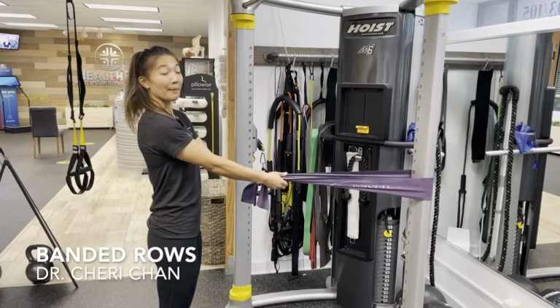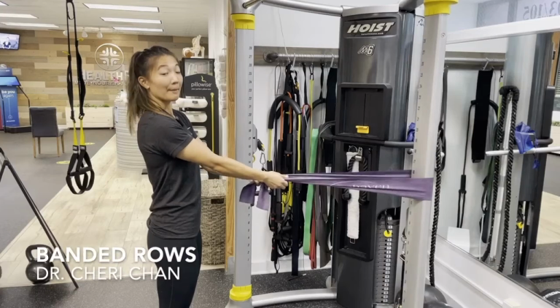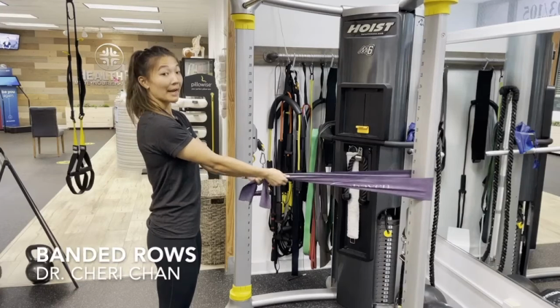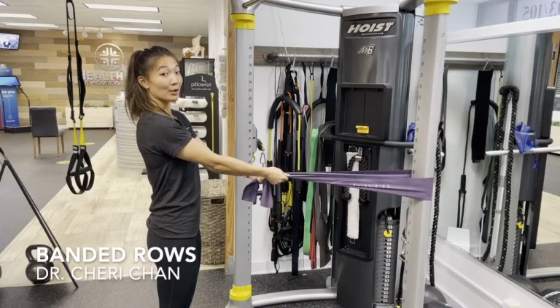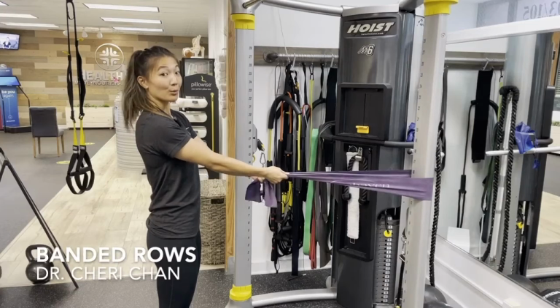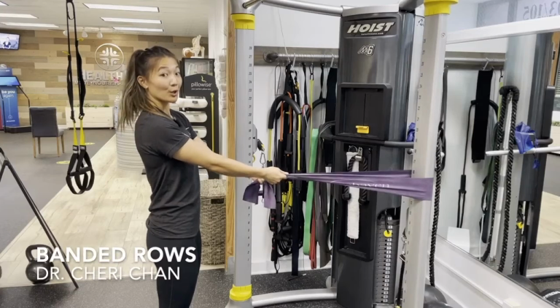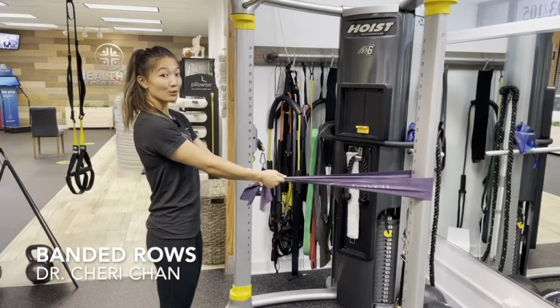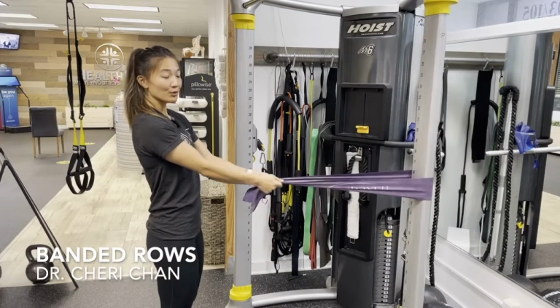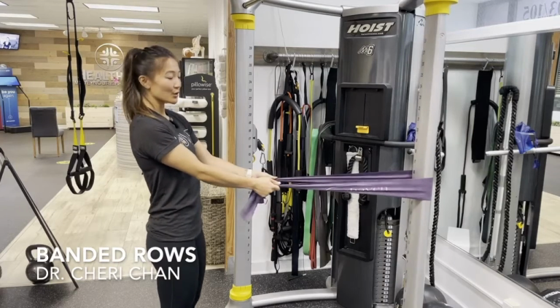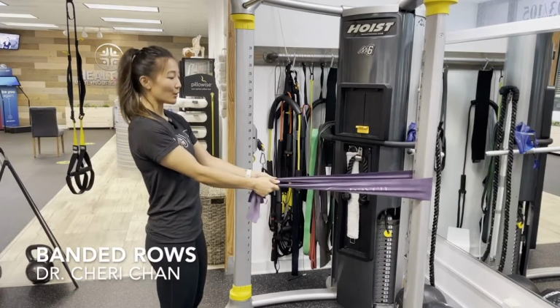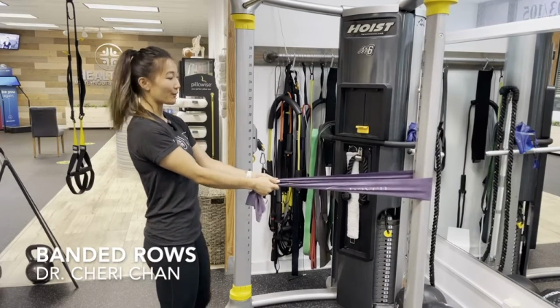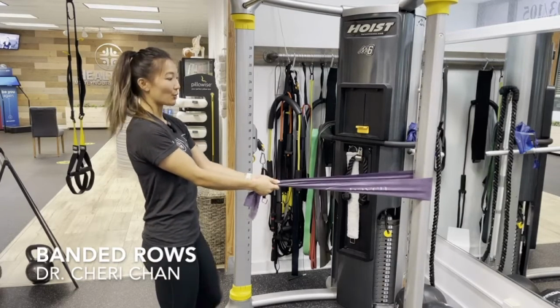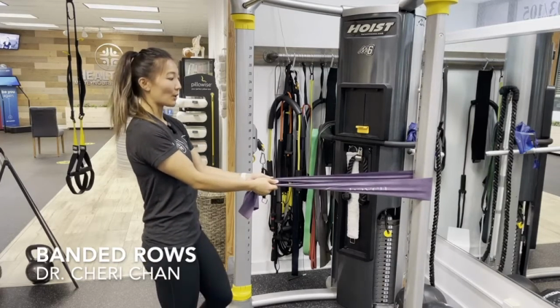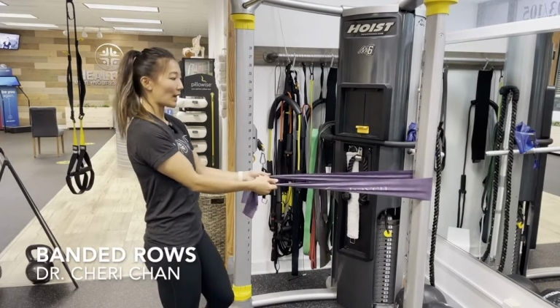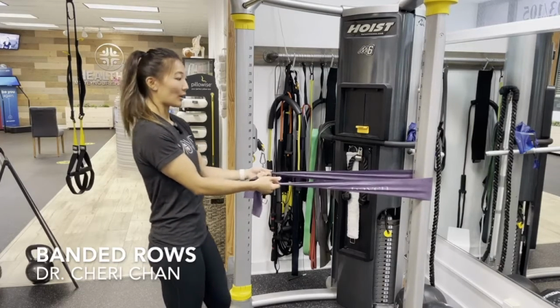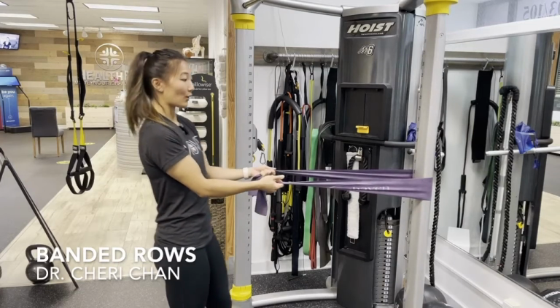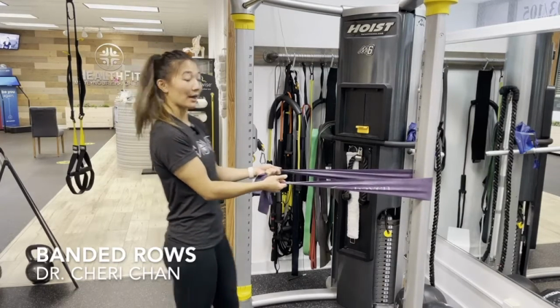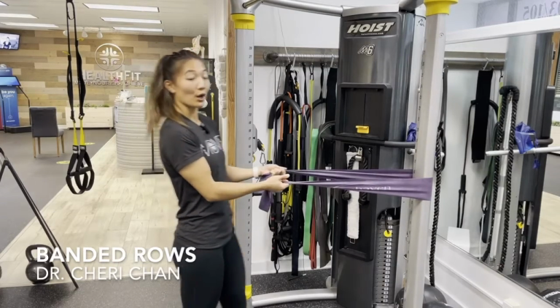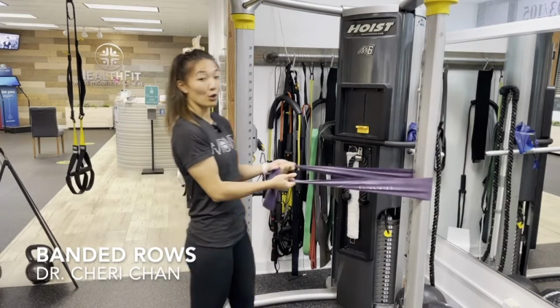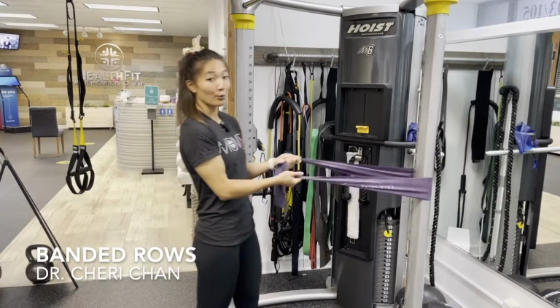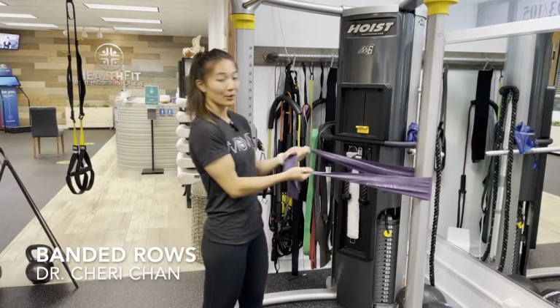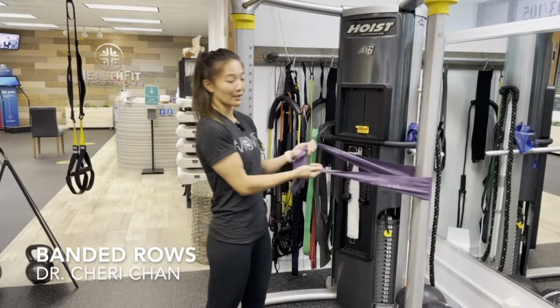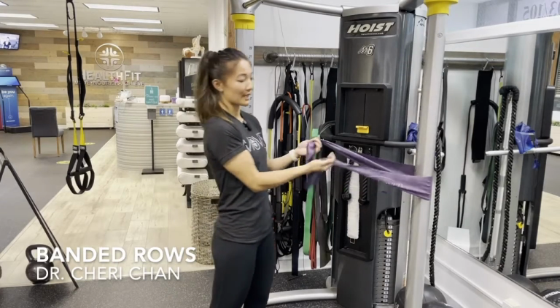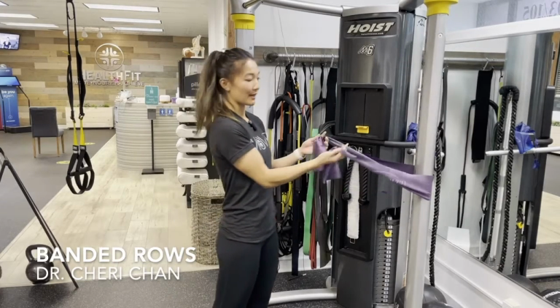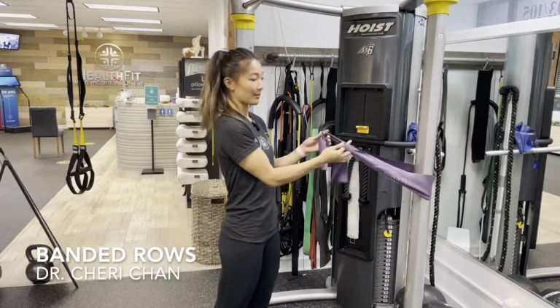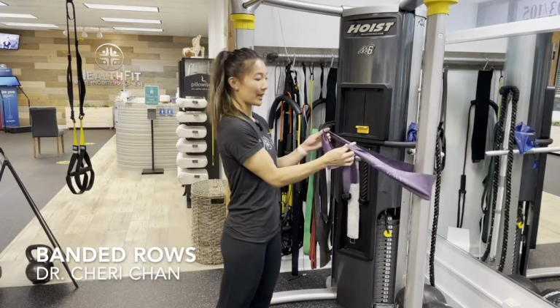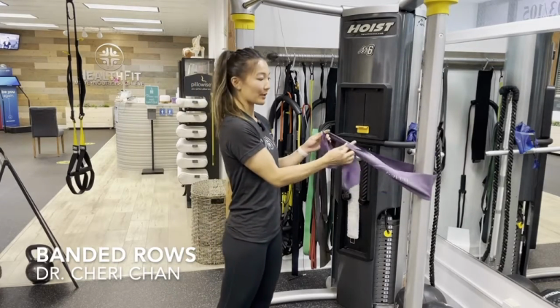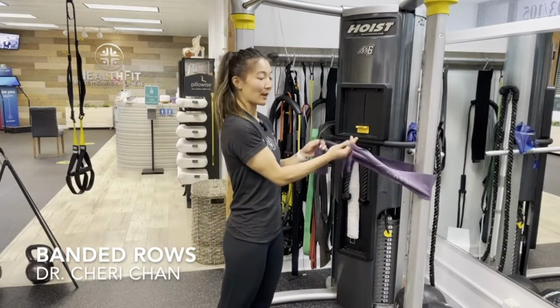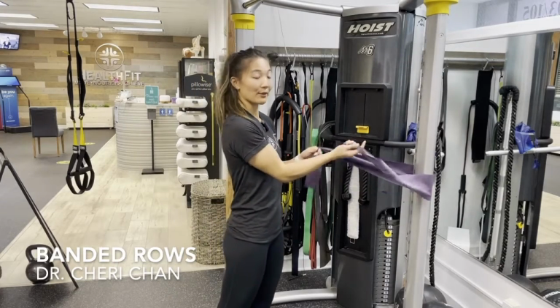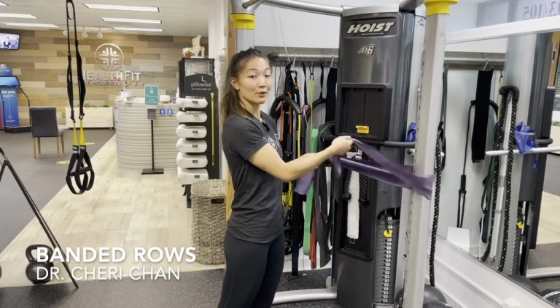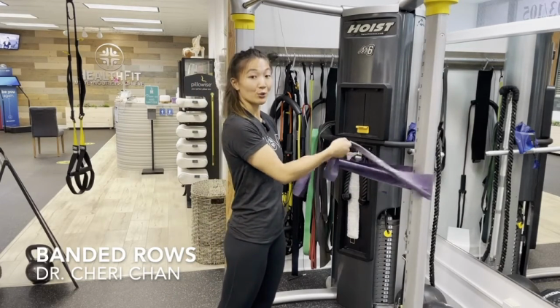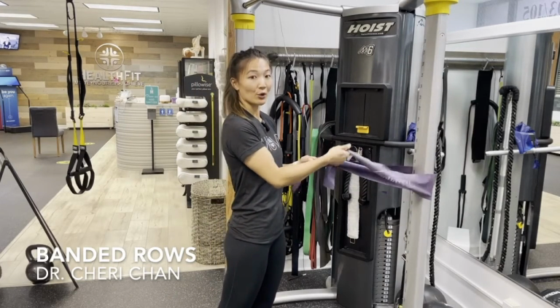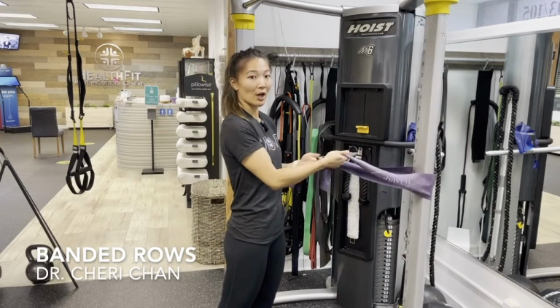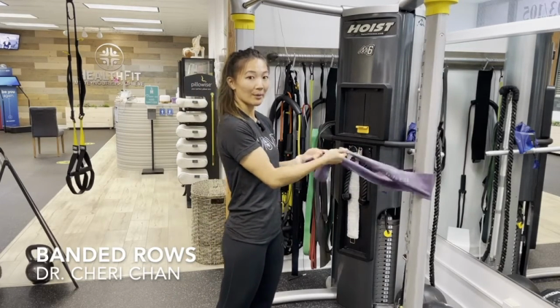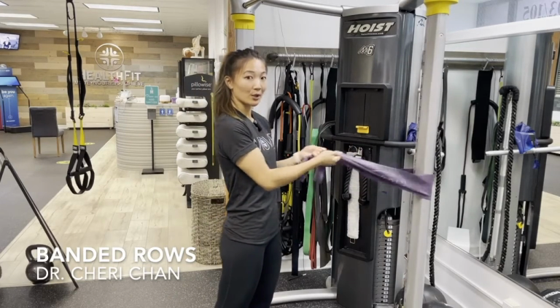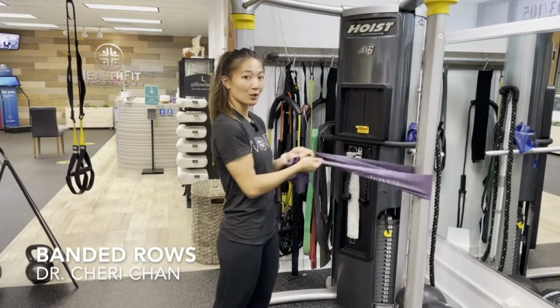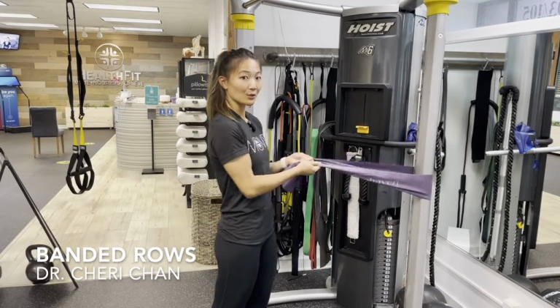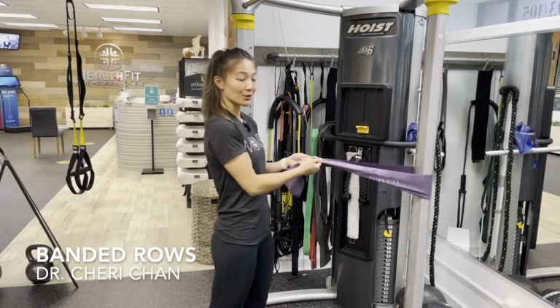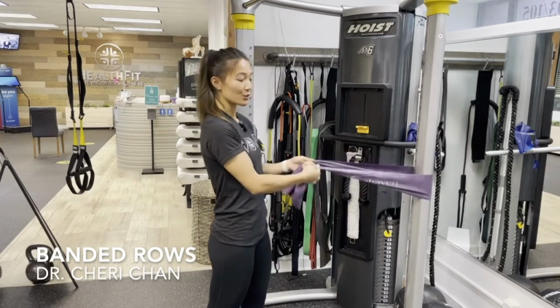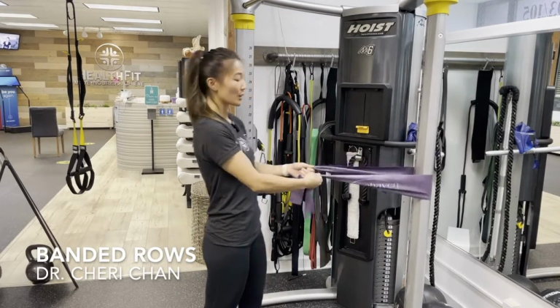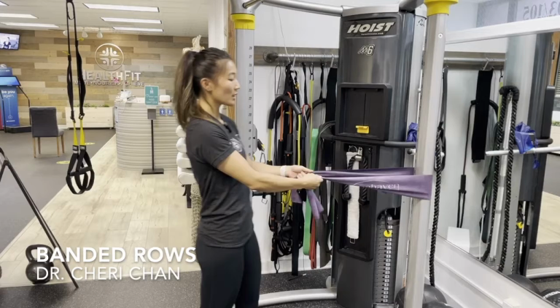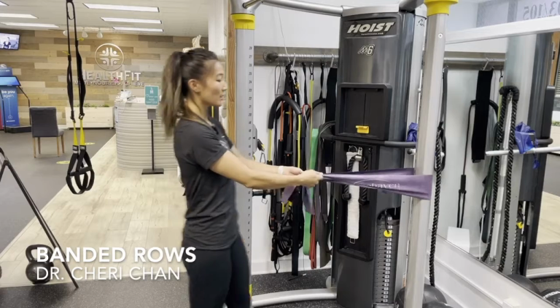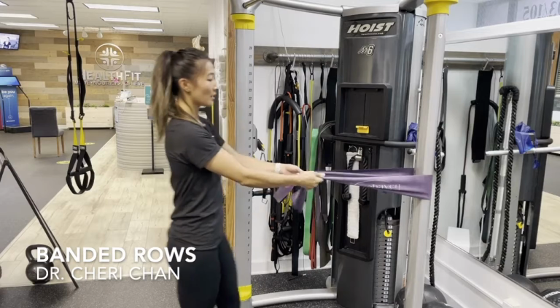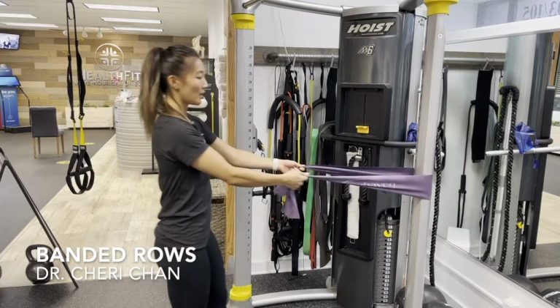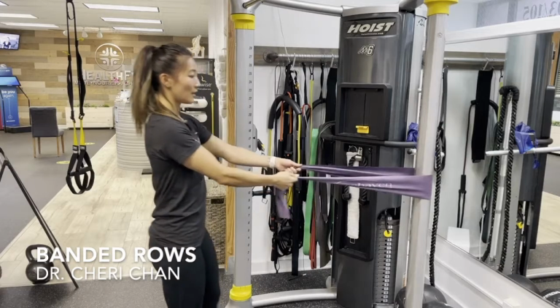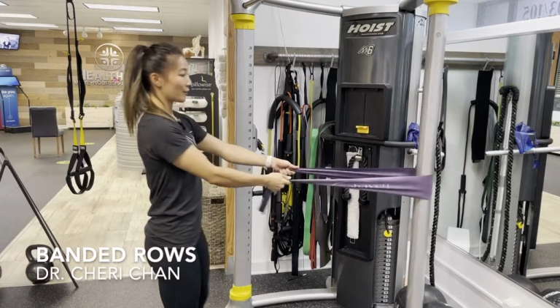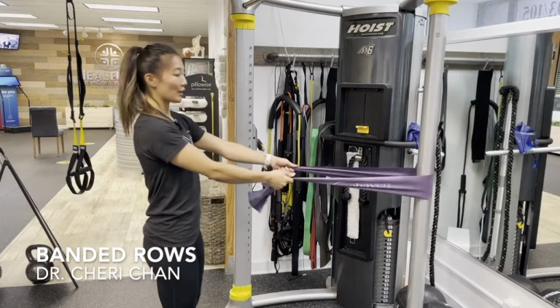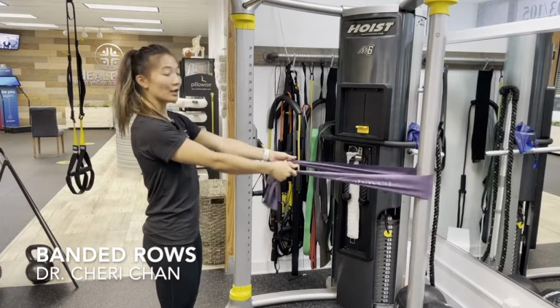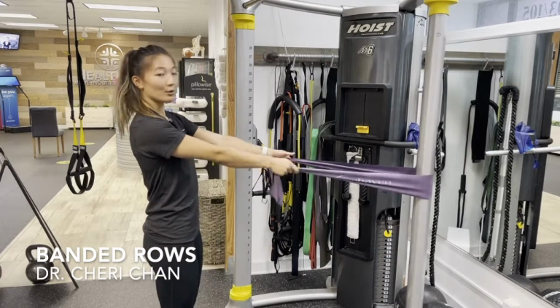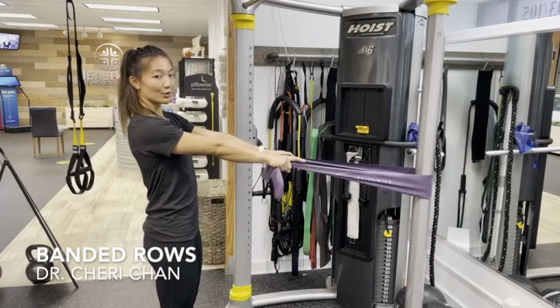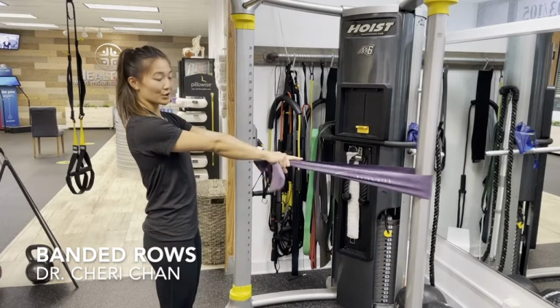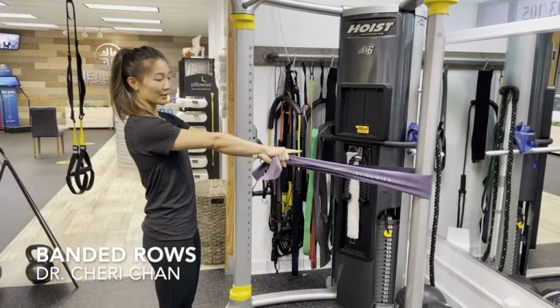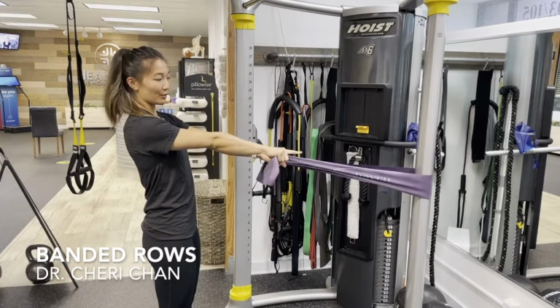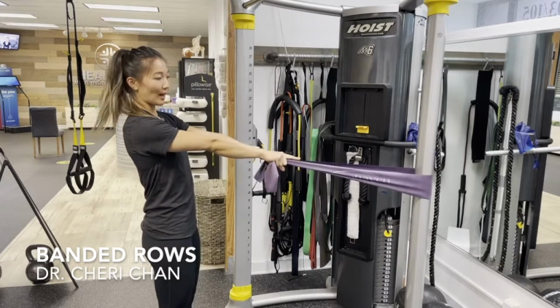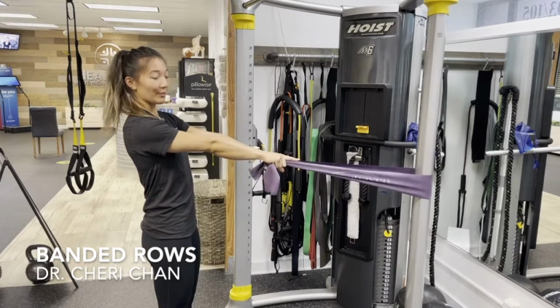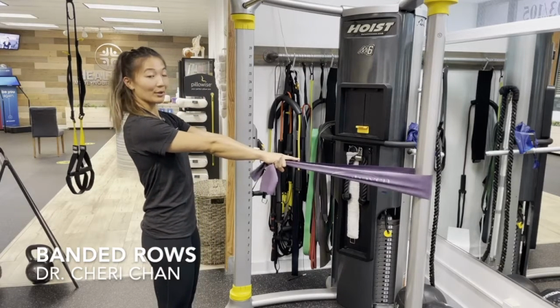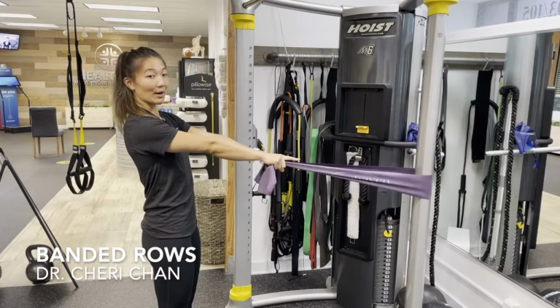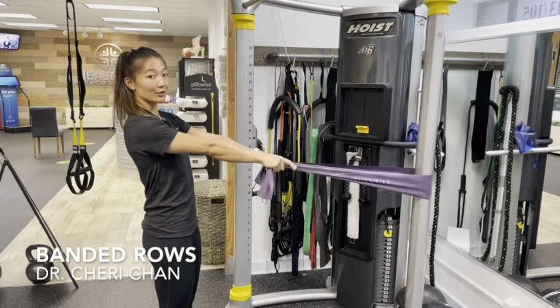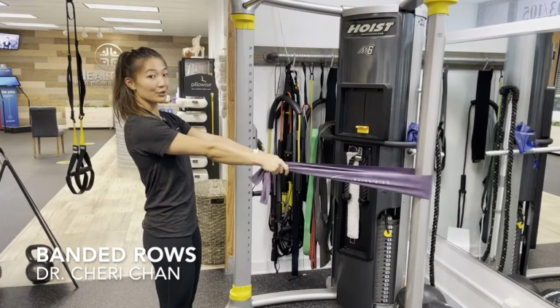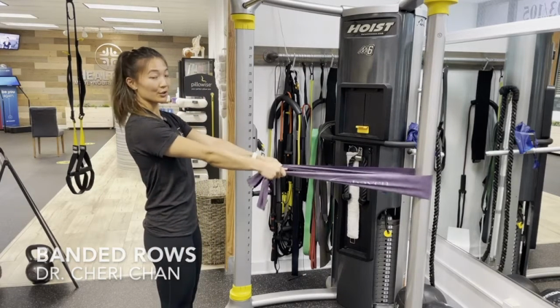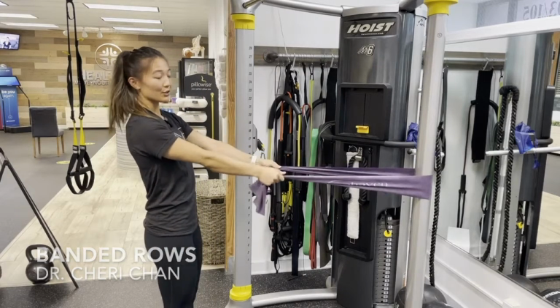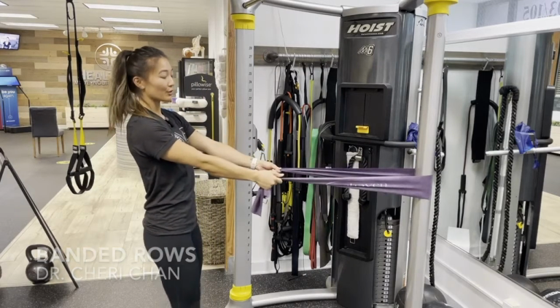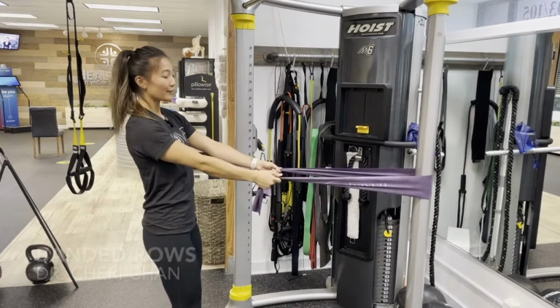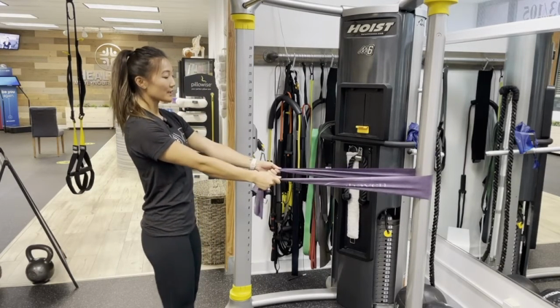Band rows. If you are at home, you can tie a band around the doorknob and close the door. For here, we're just going to wrap it around a sturdy surface.